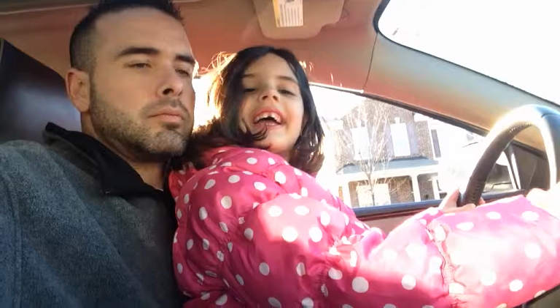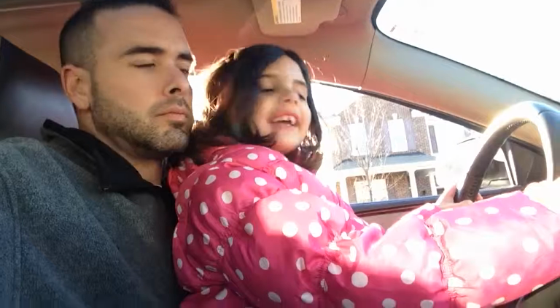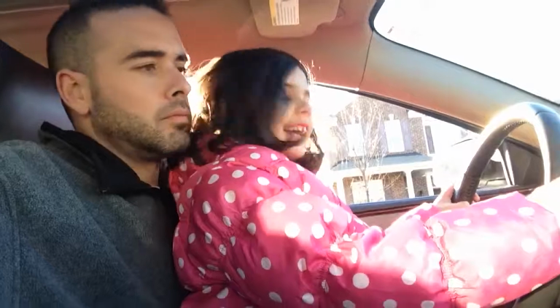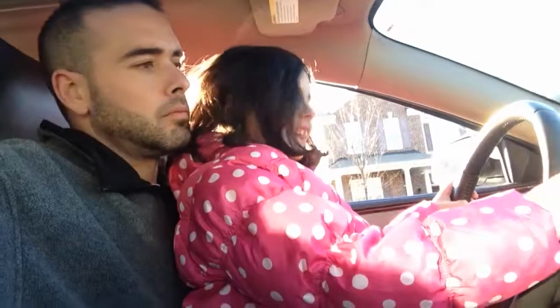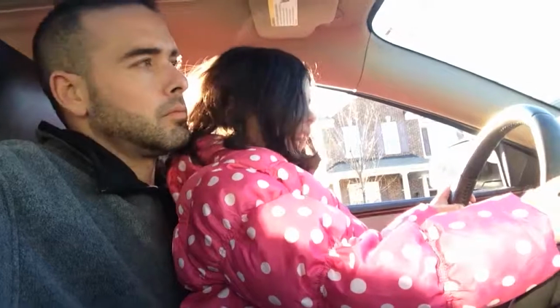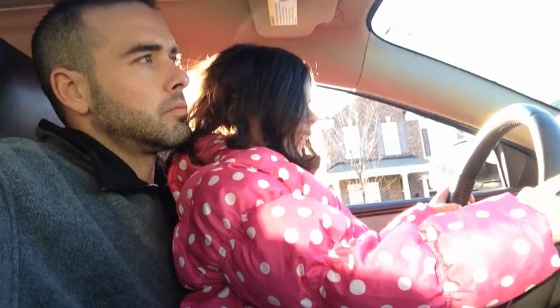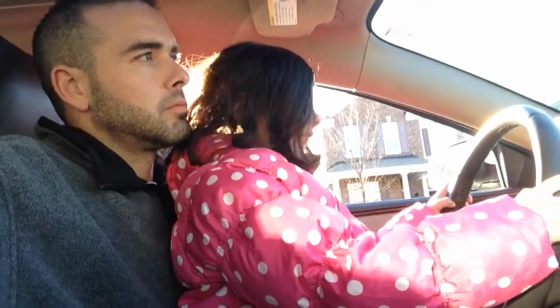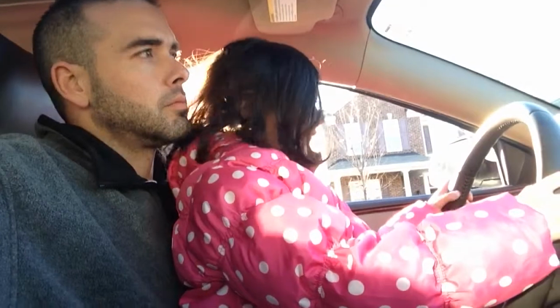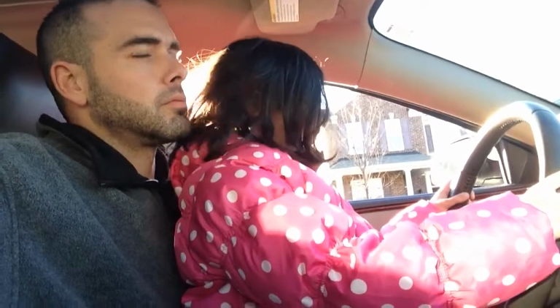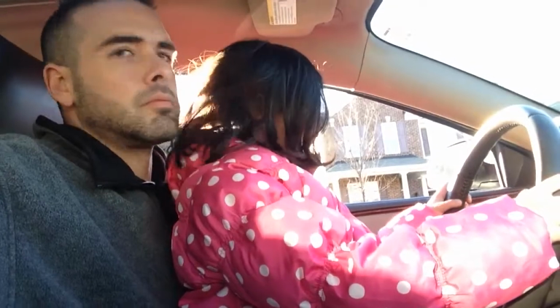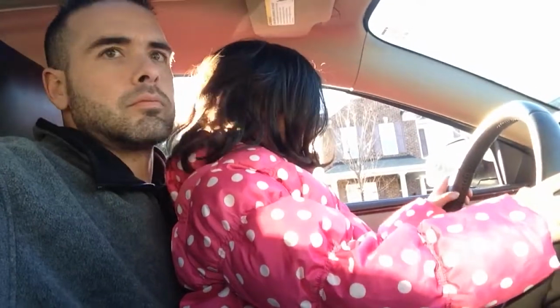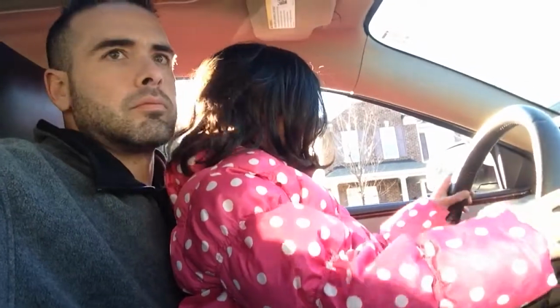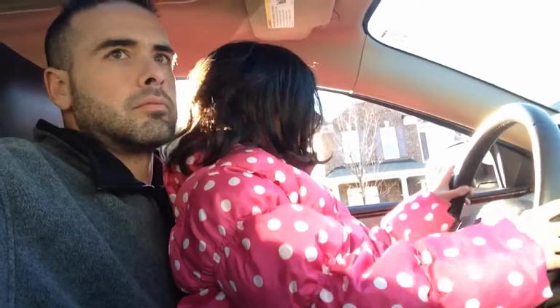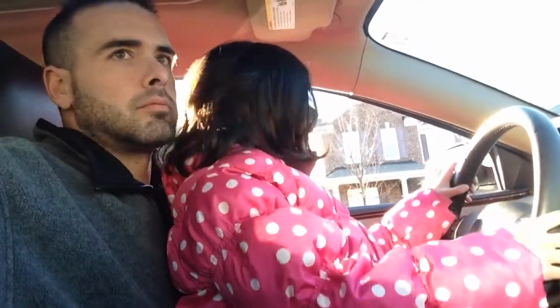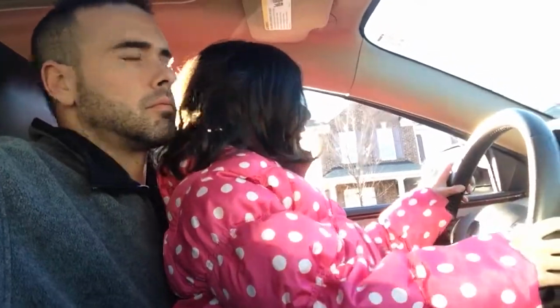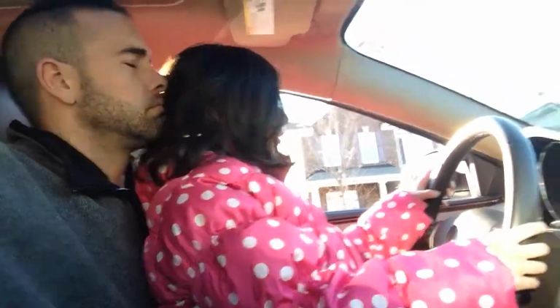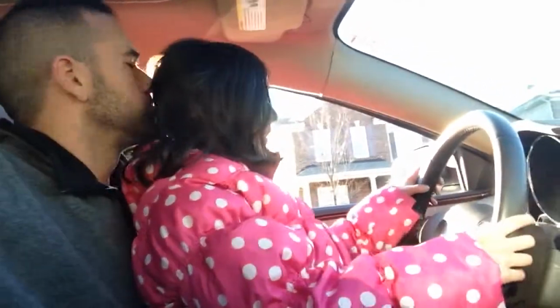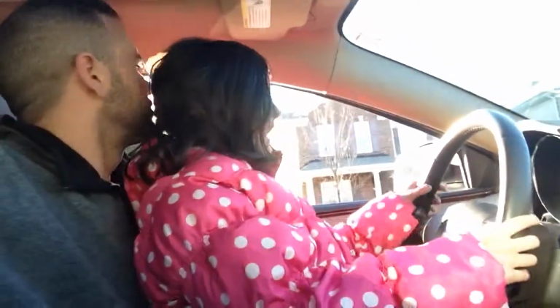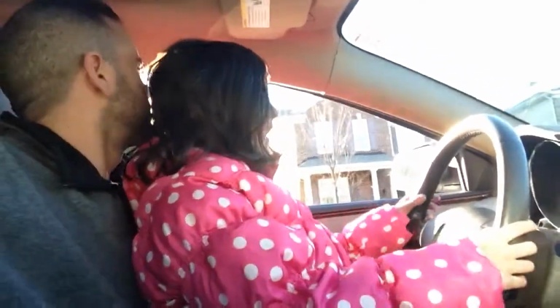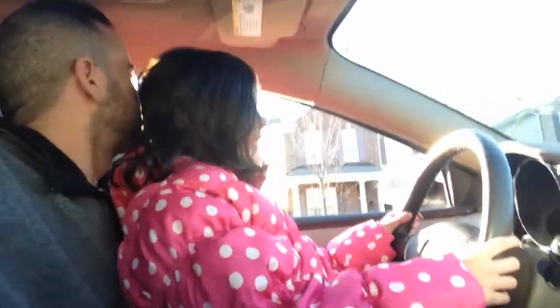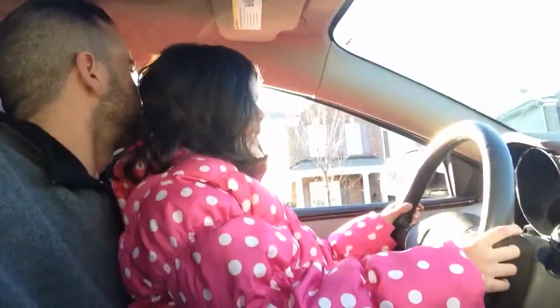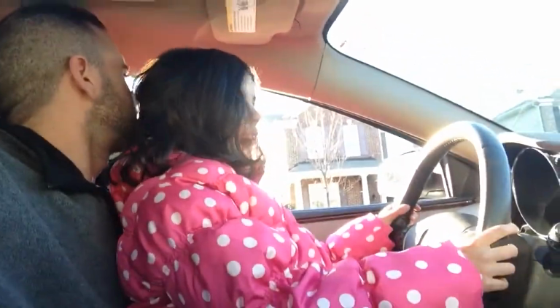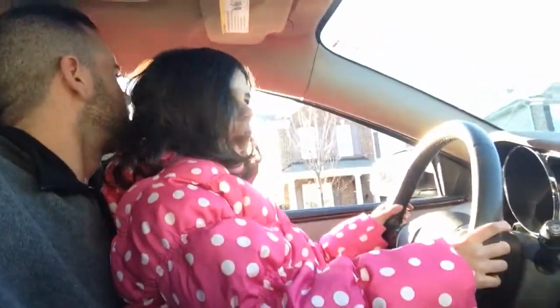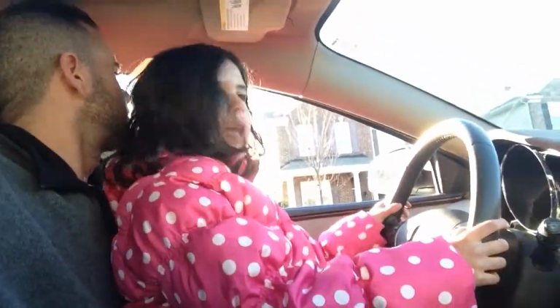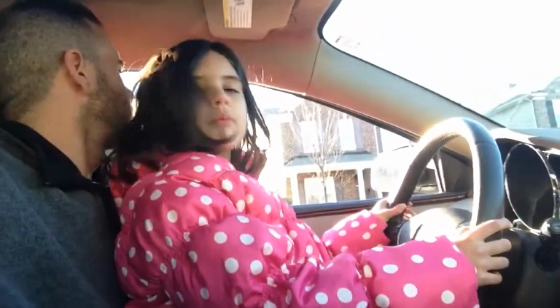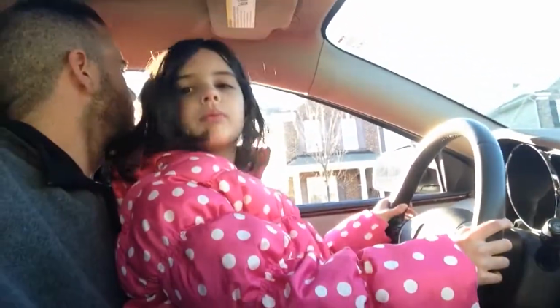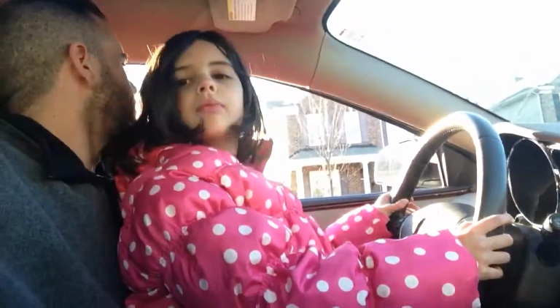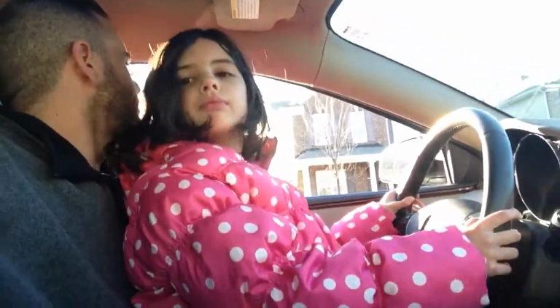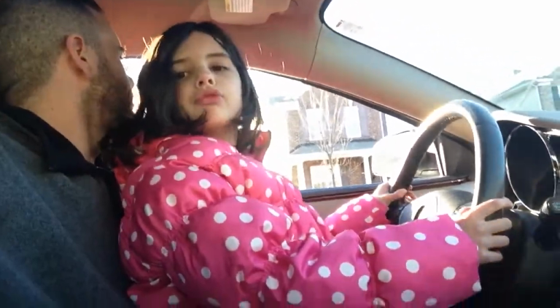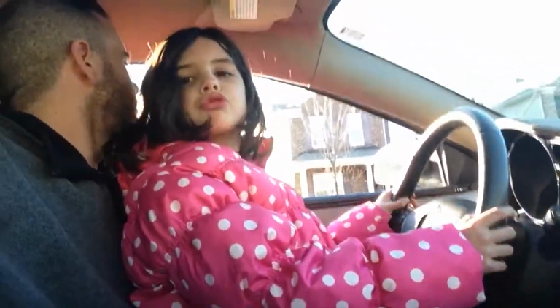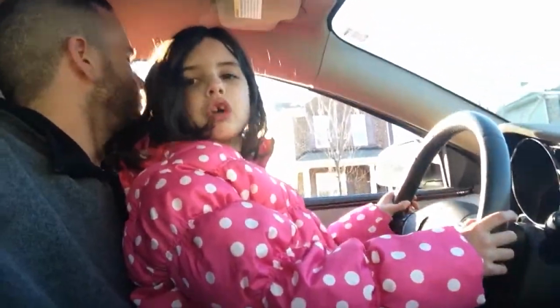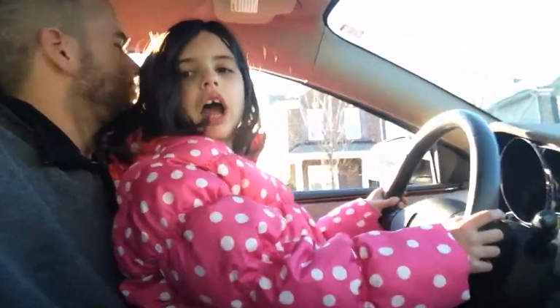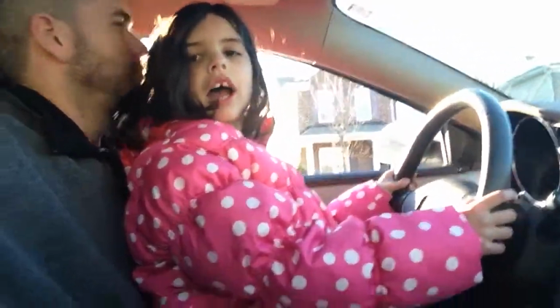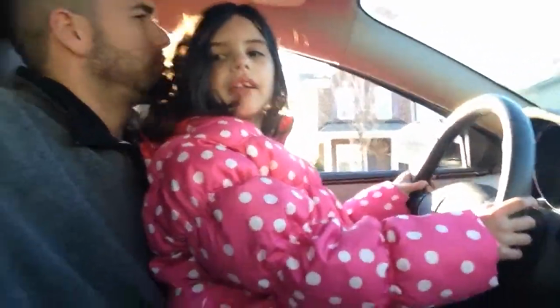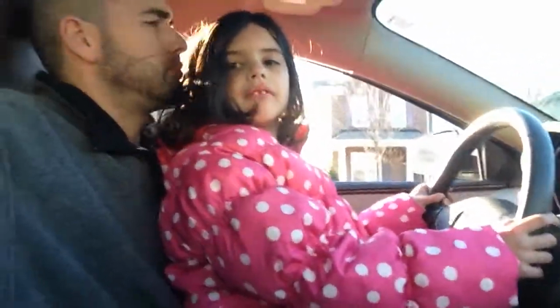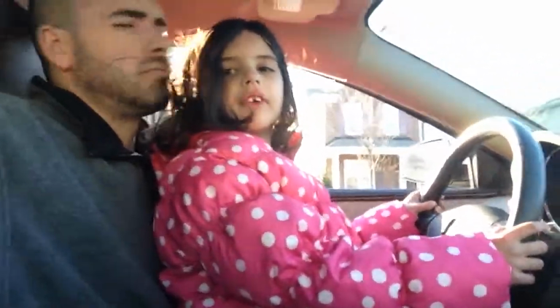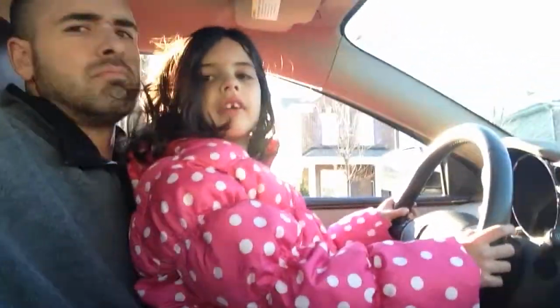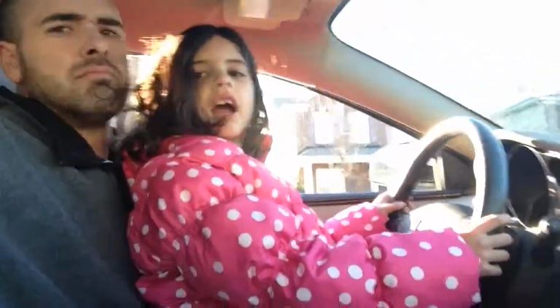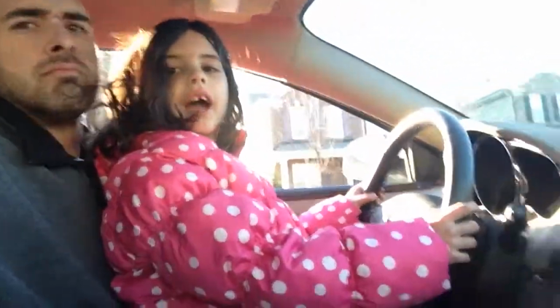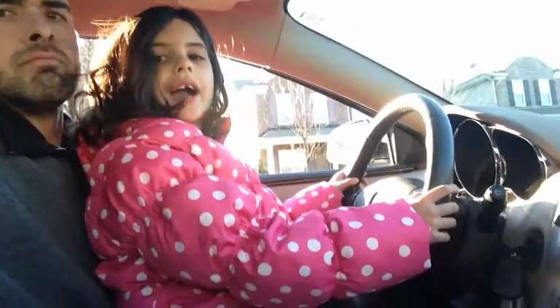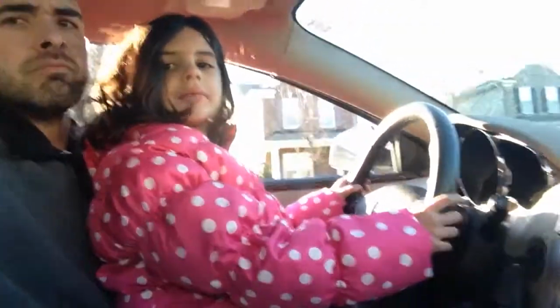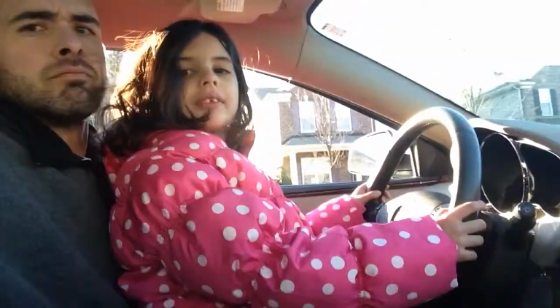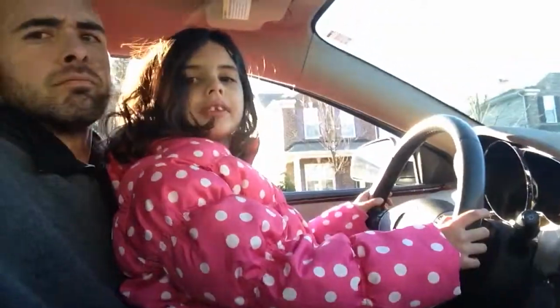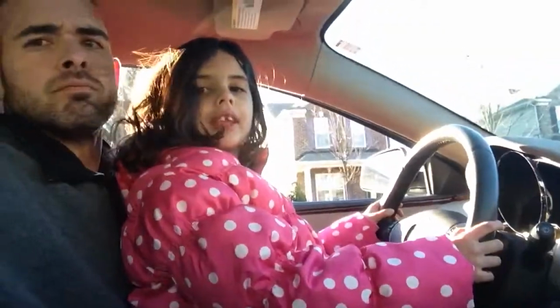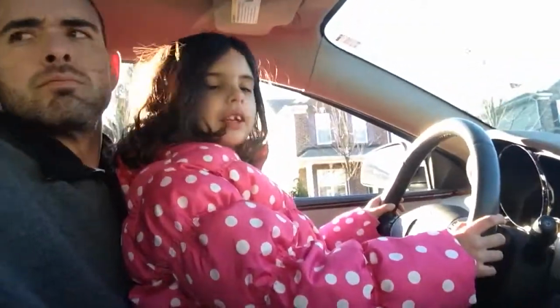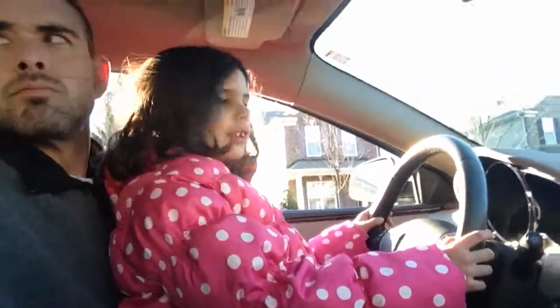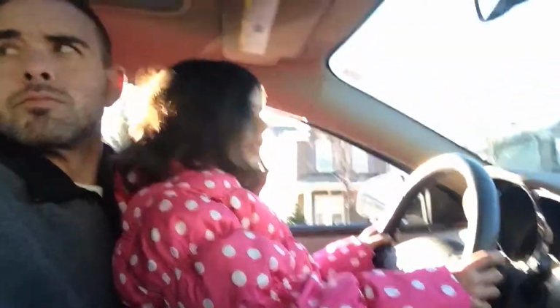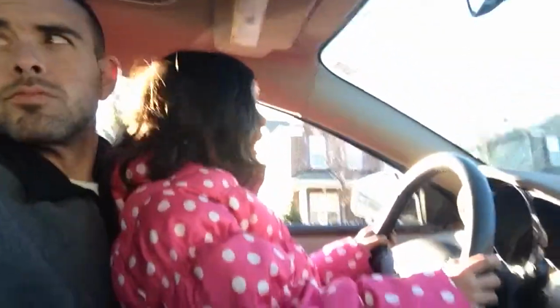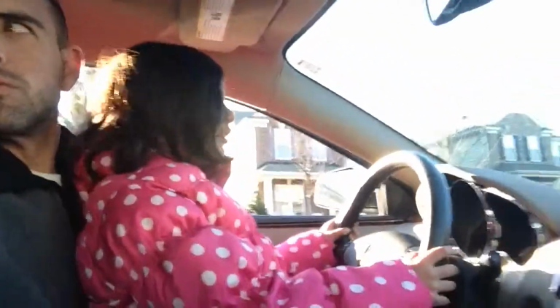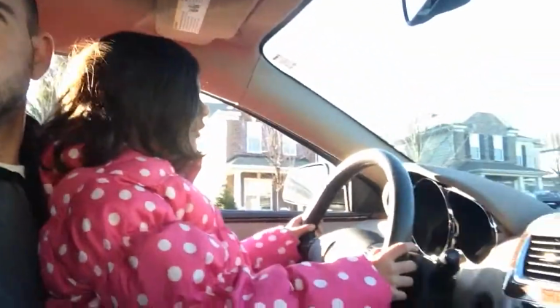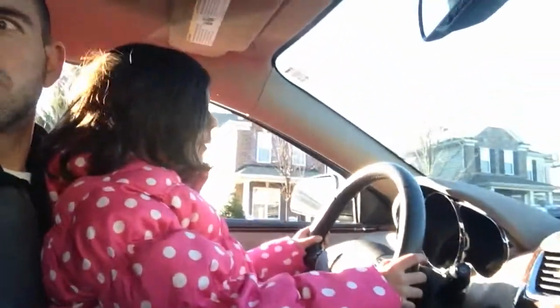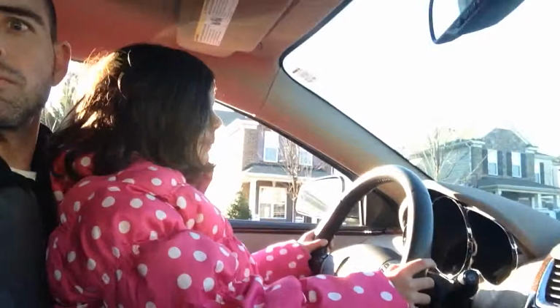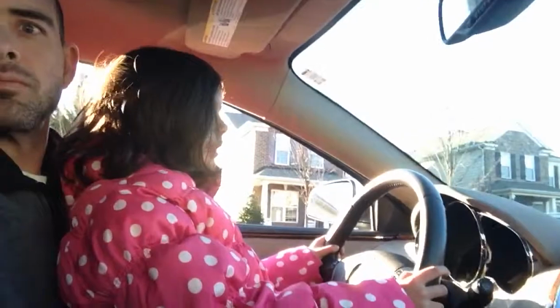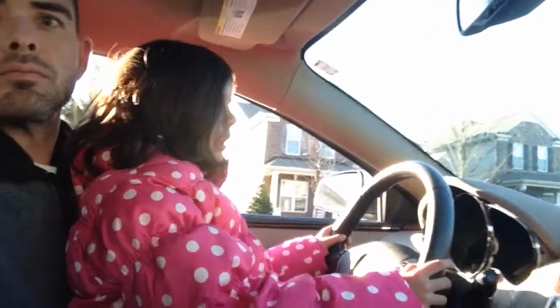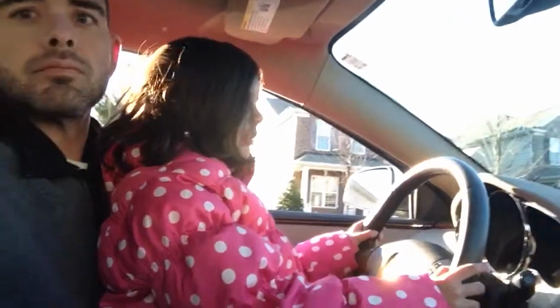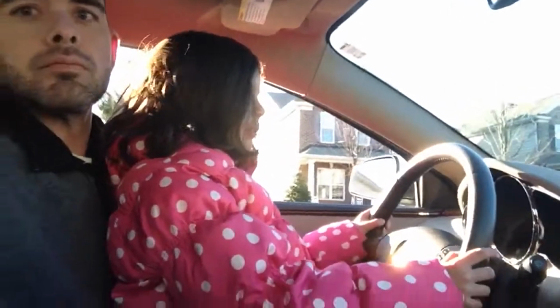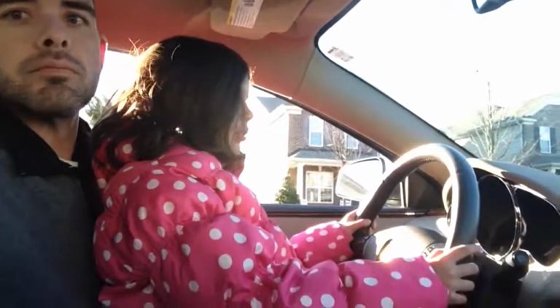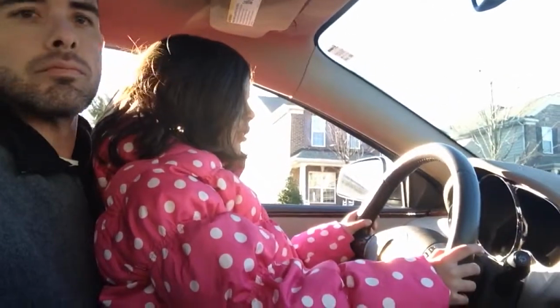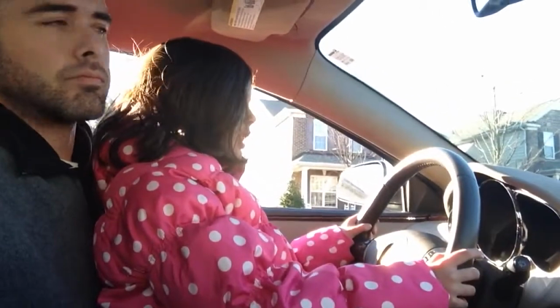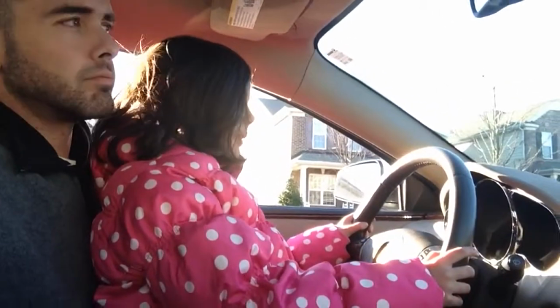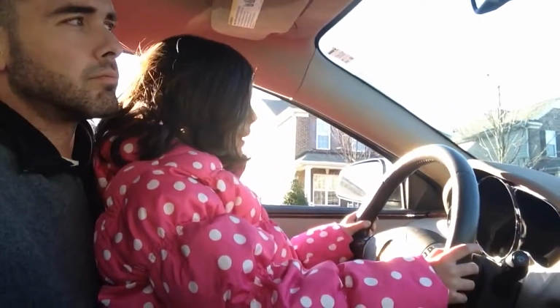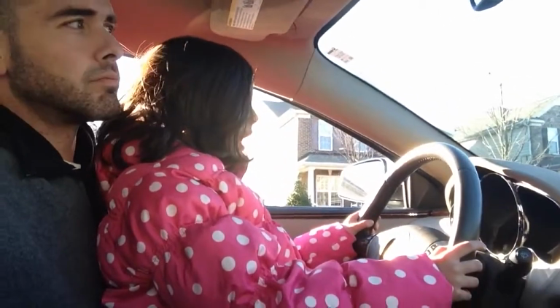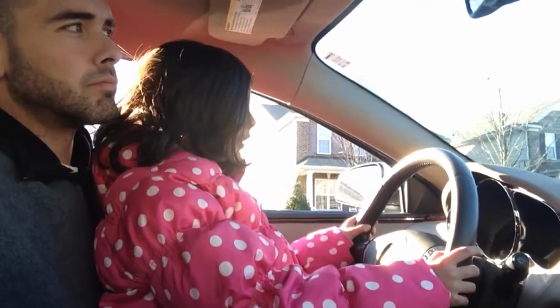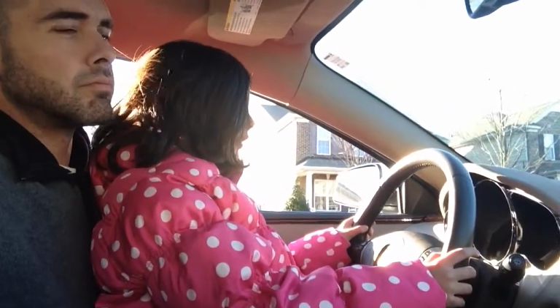You see me? I'm driving. I'm just sitting on Dad's lap and he's pushing the pedal.